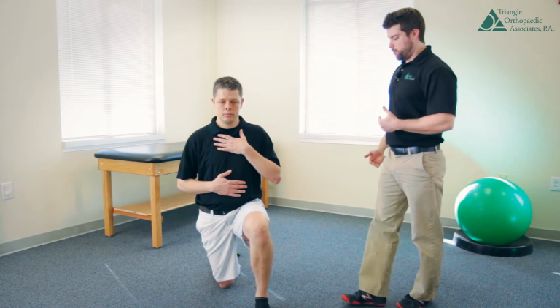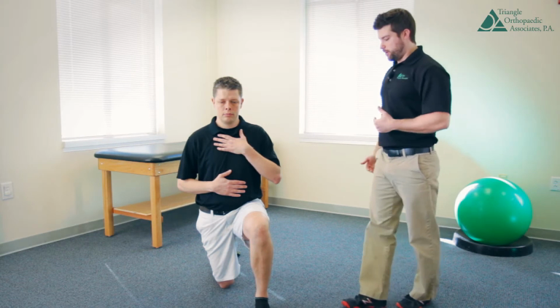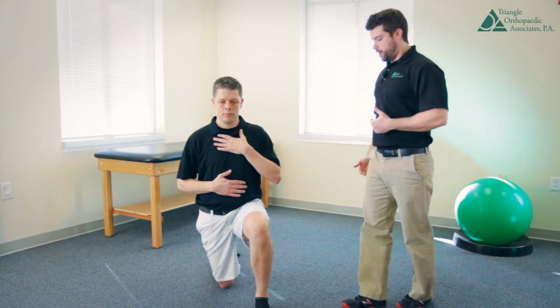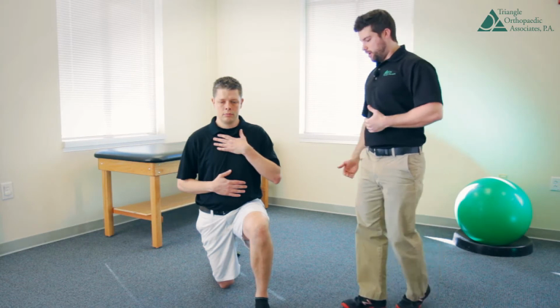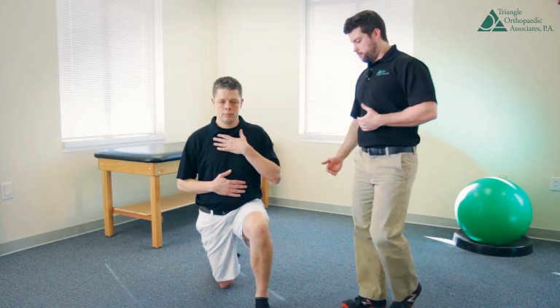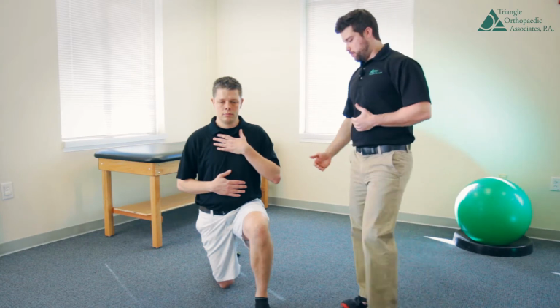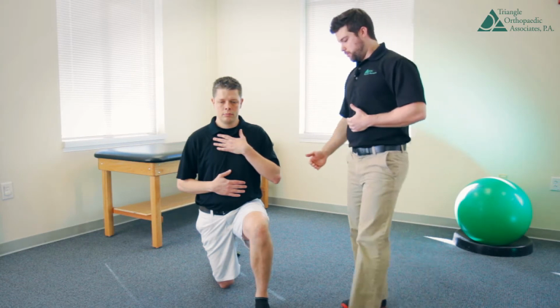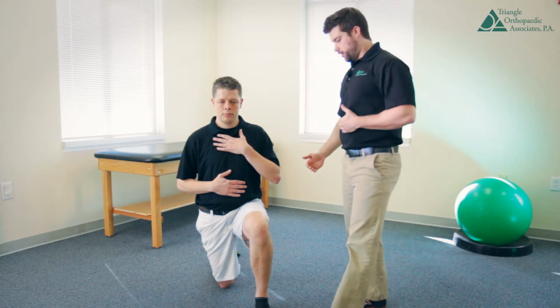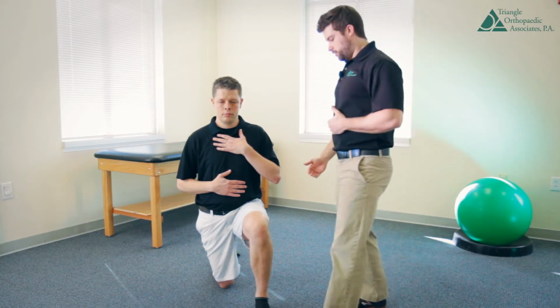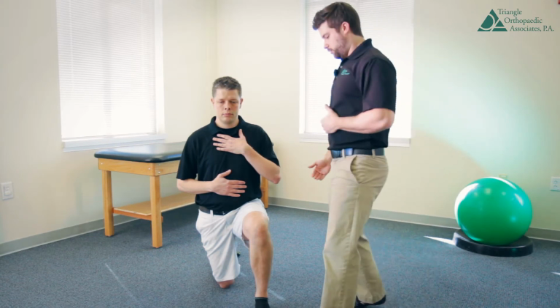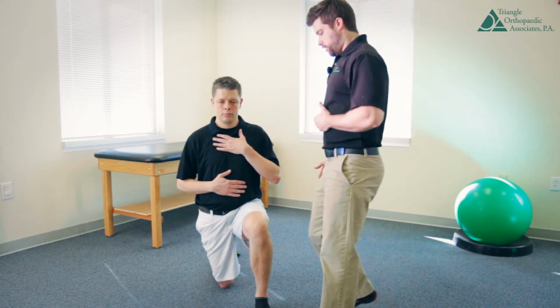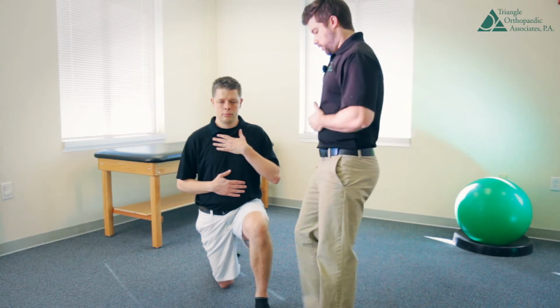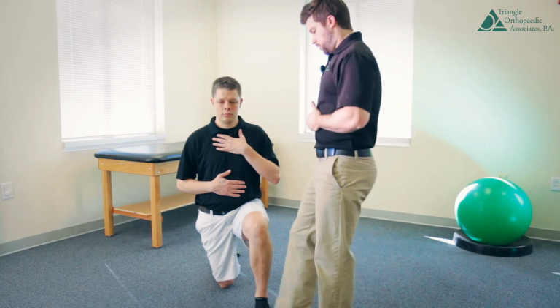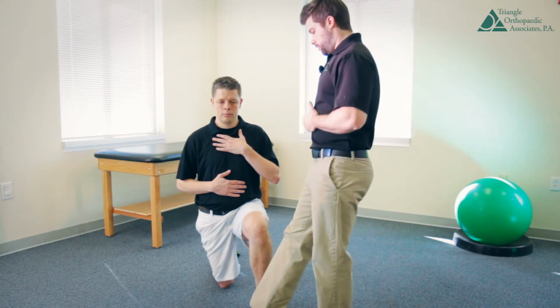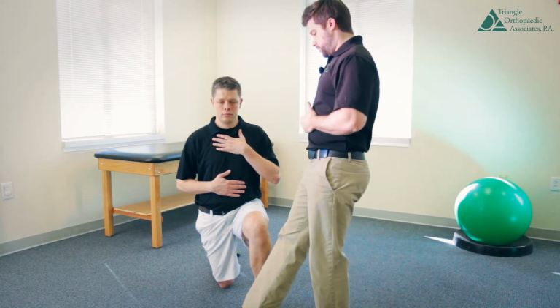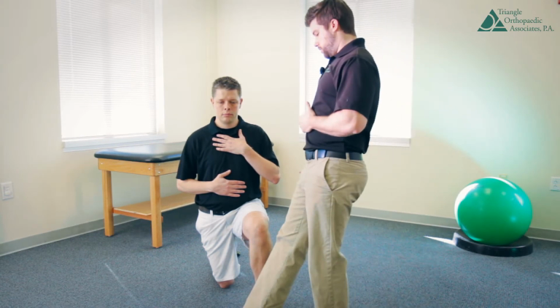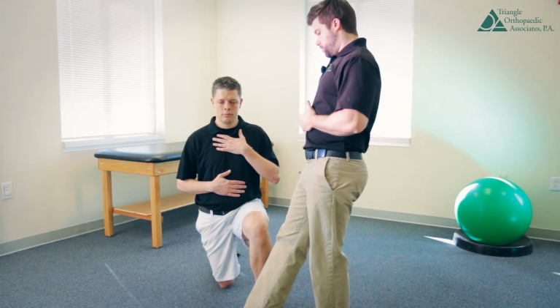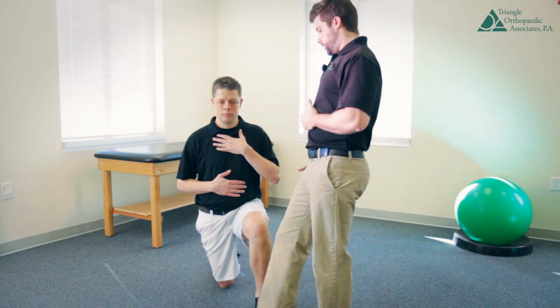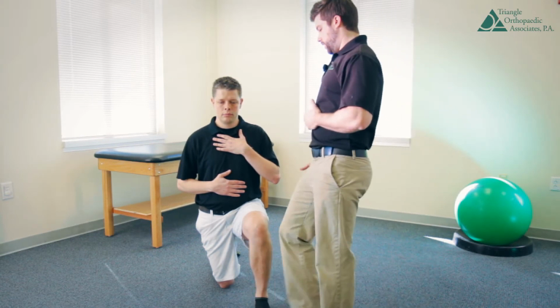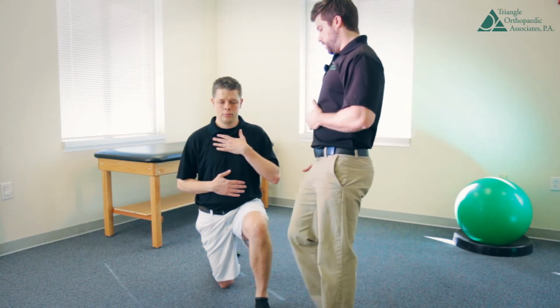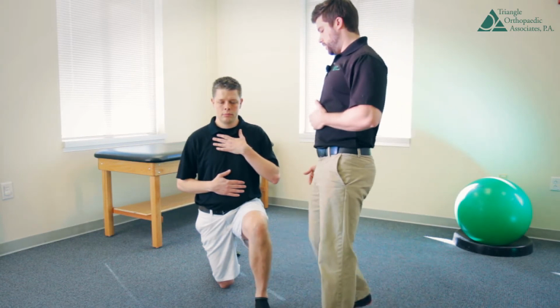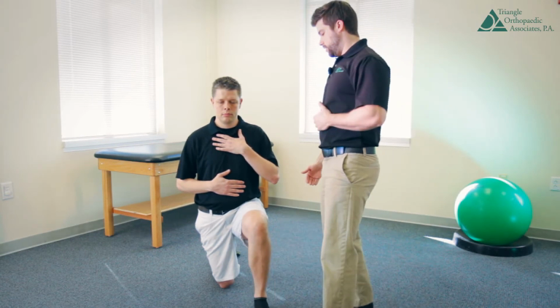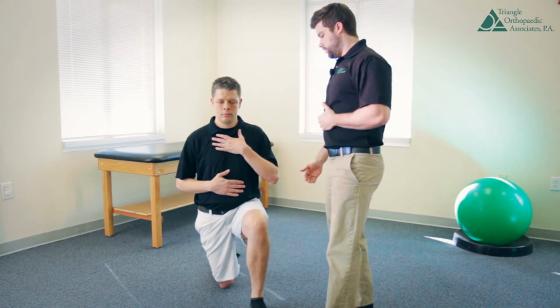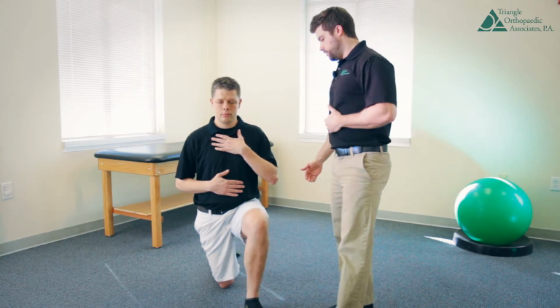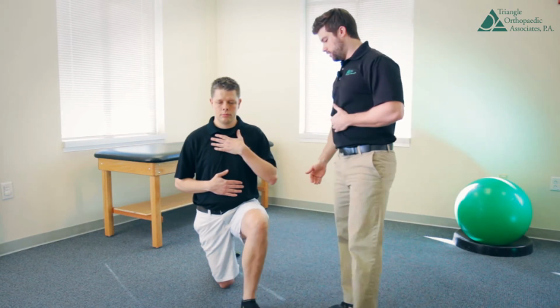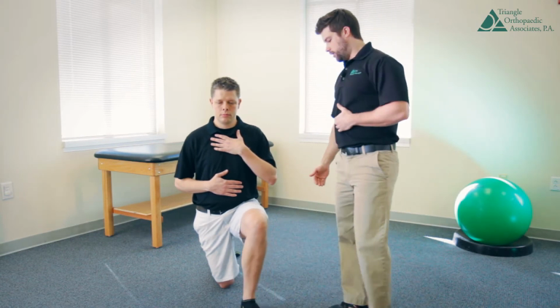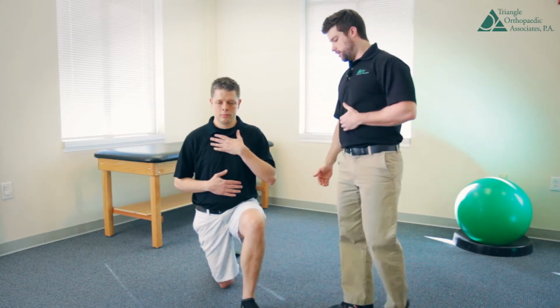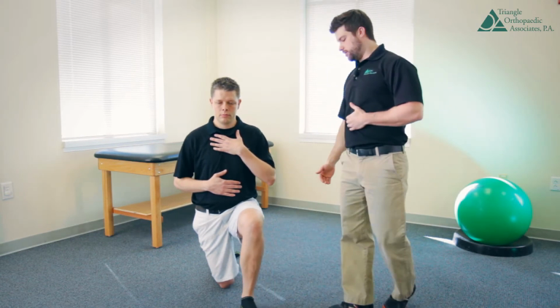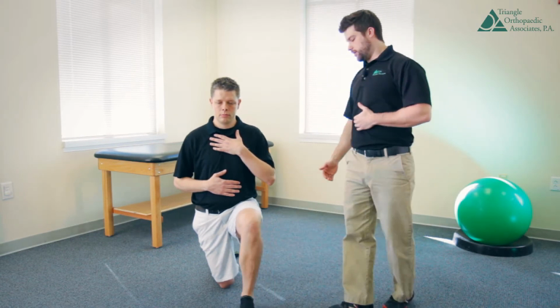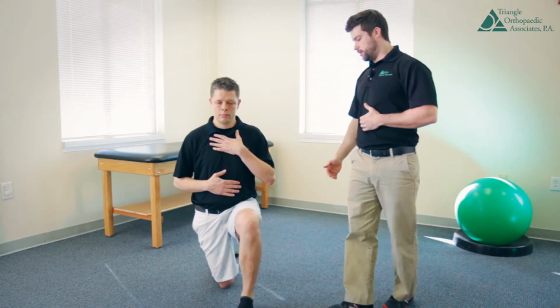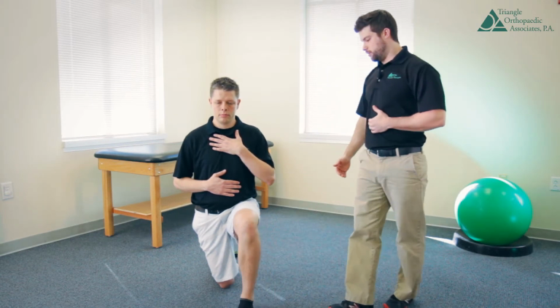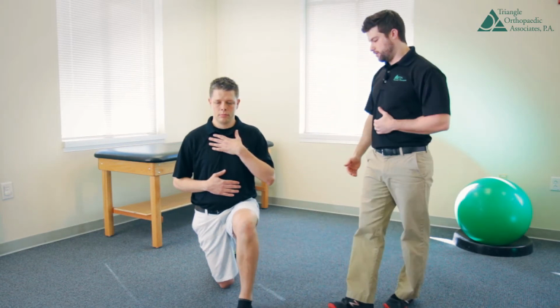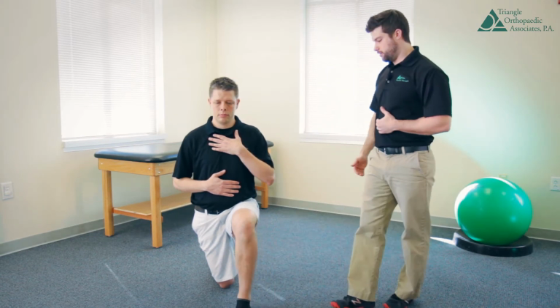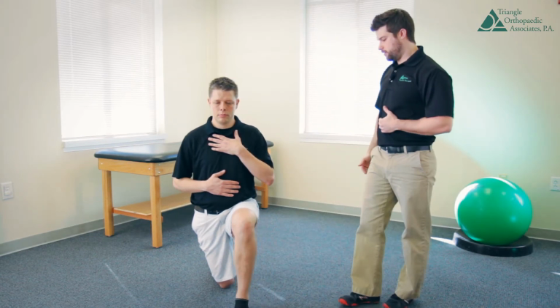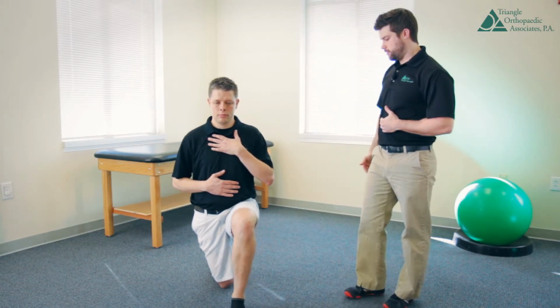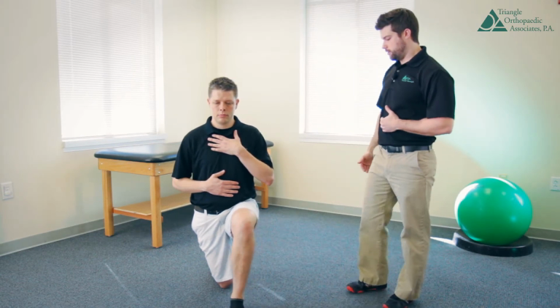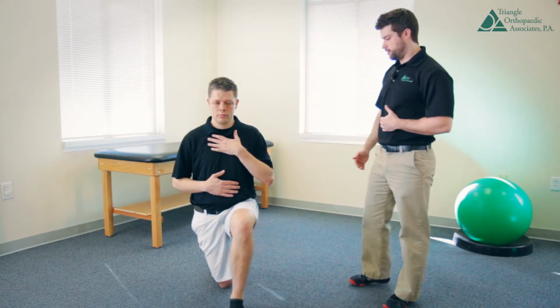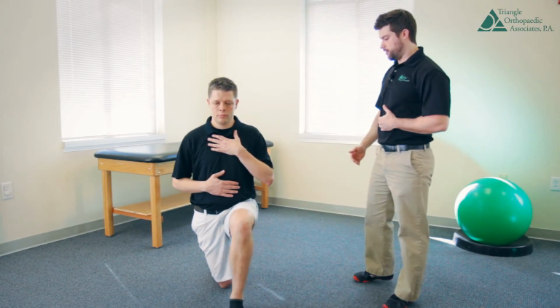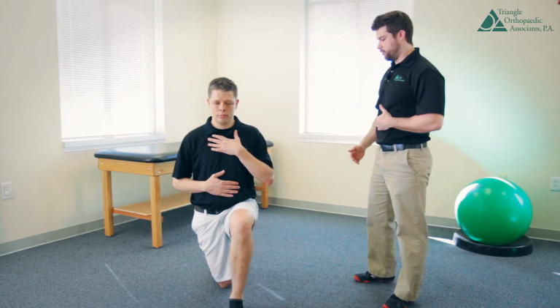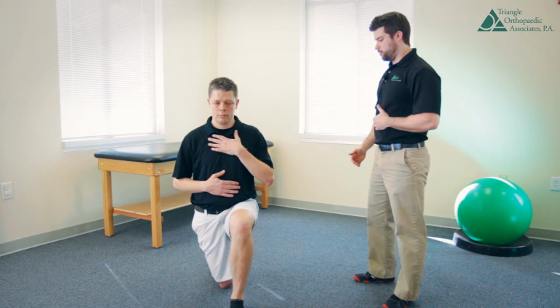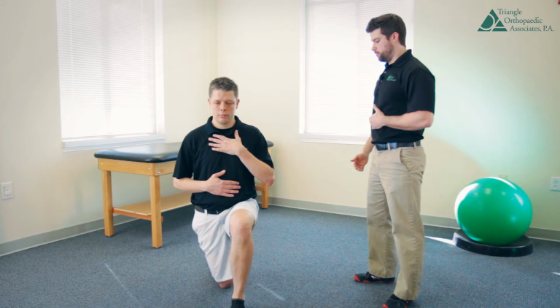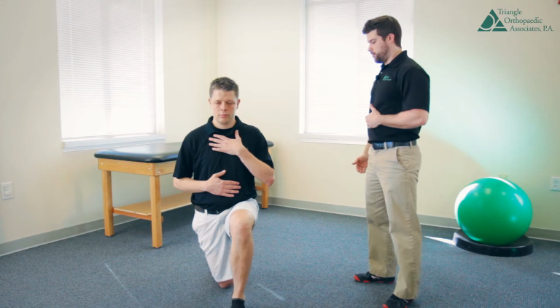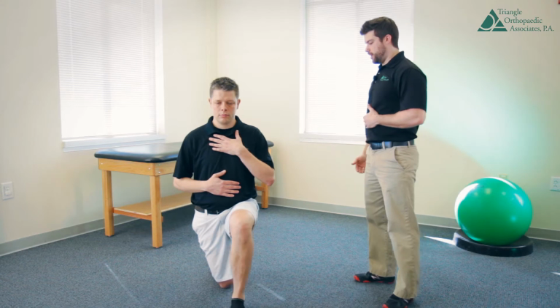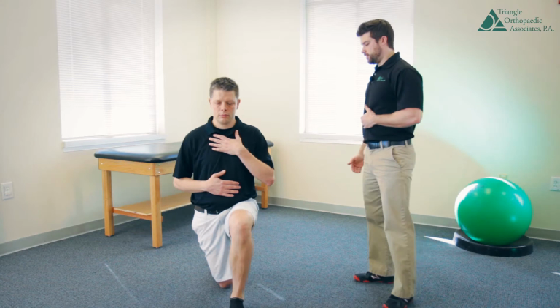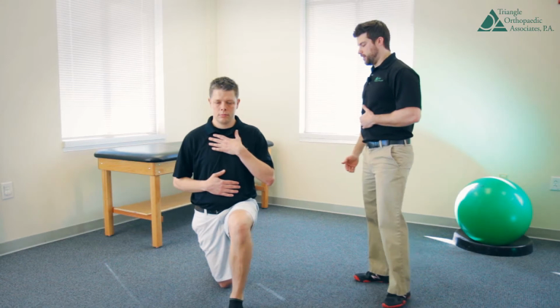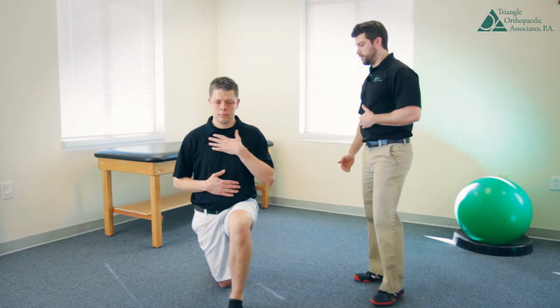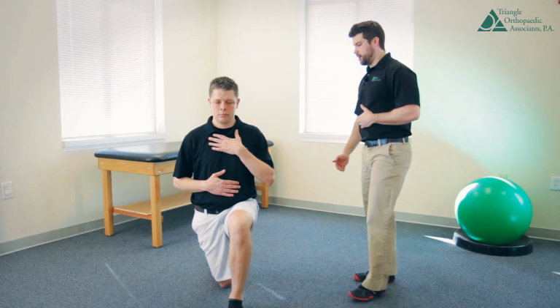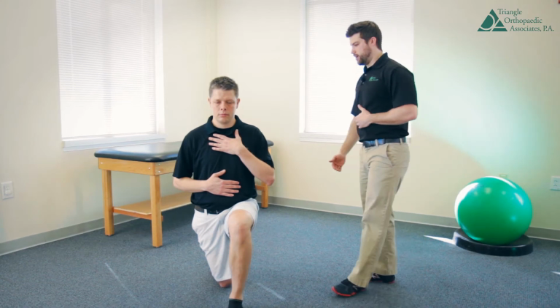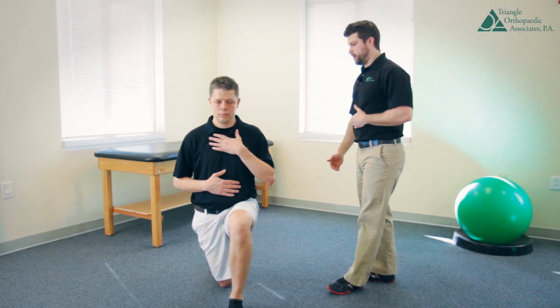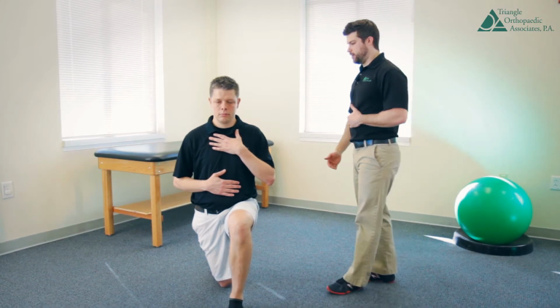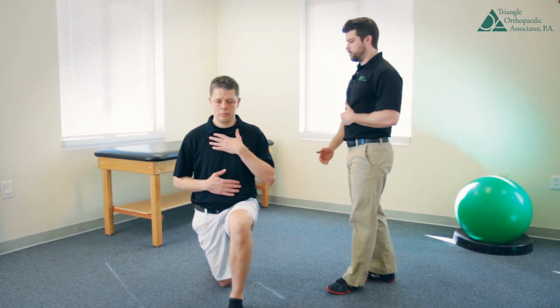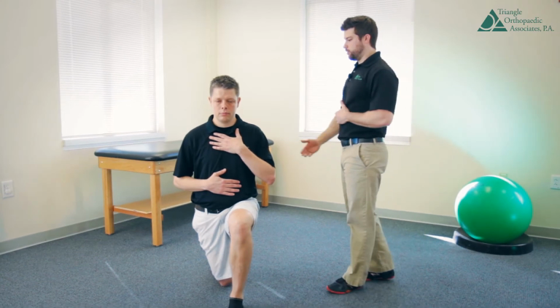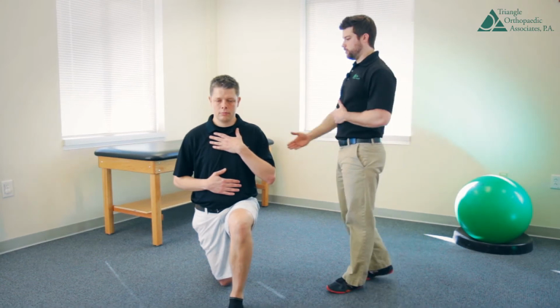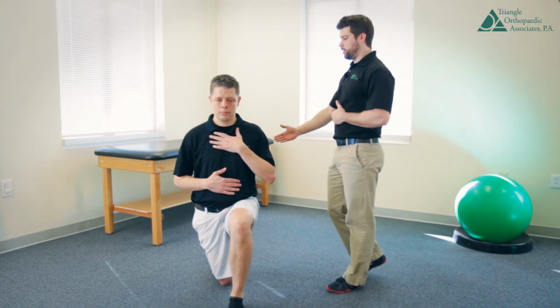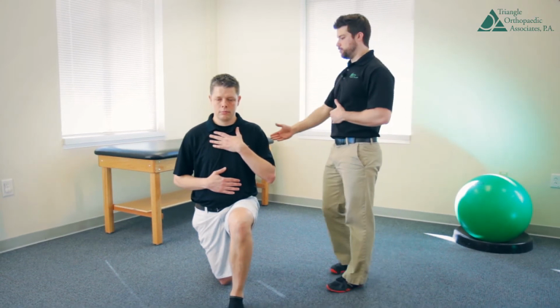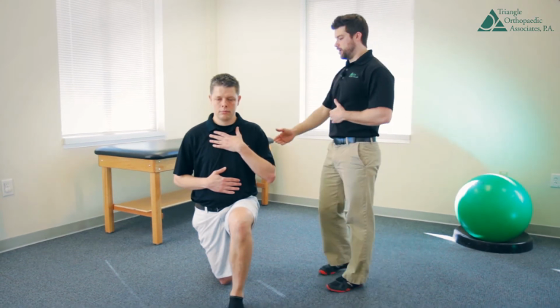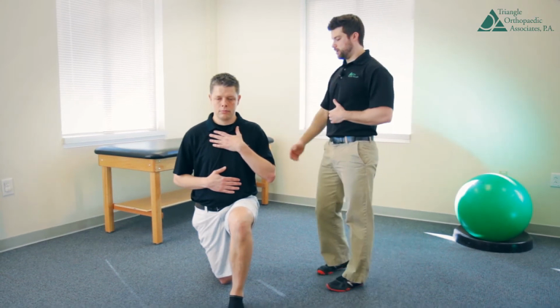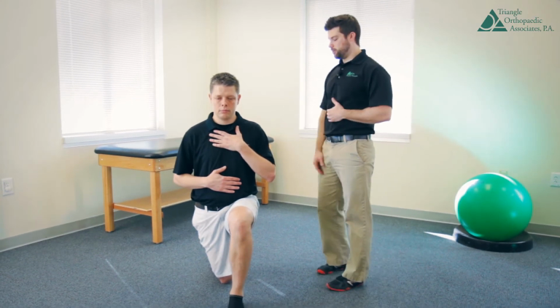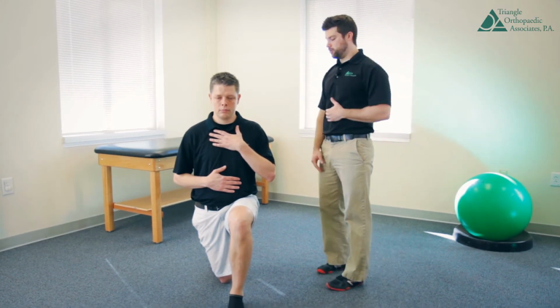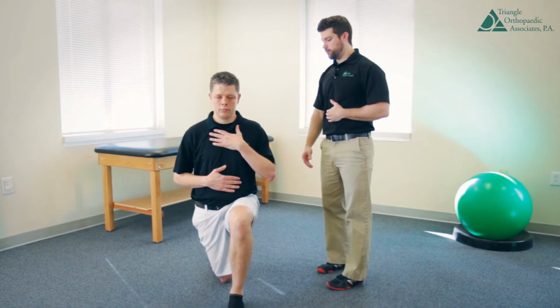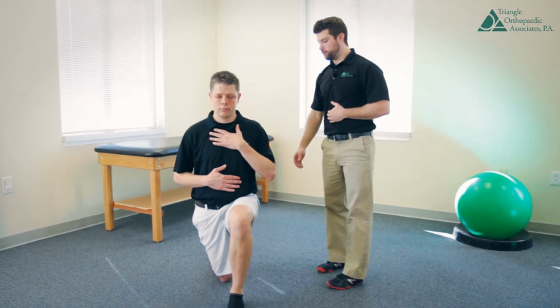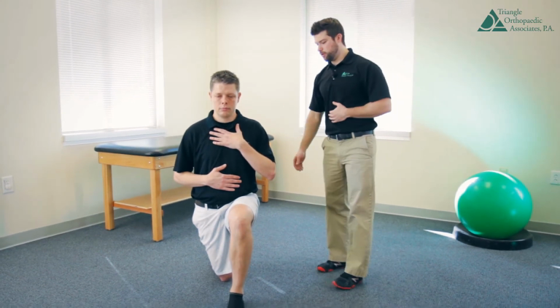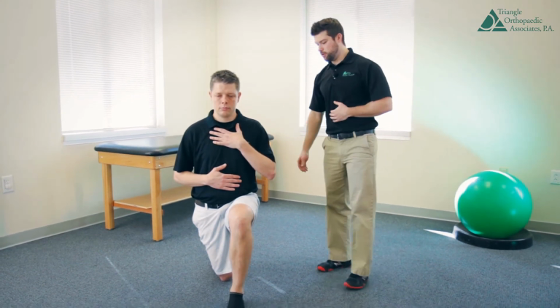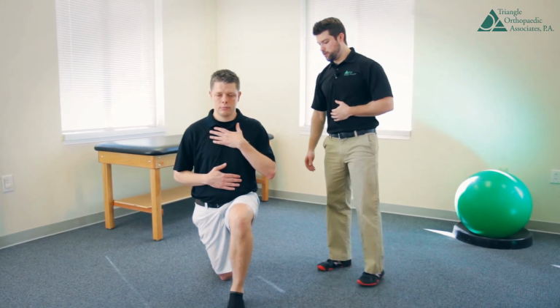We want to have him bring his foot over to the midline here. Start inching it over. Still maintain that height — don't lean back, don't lean forward.